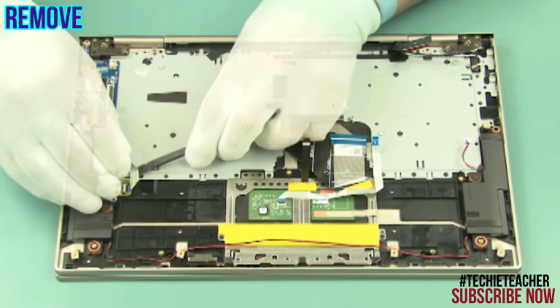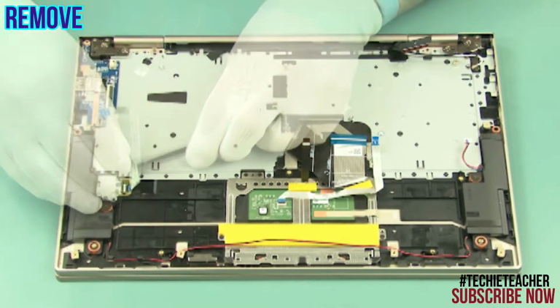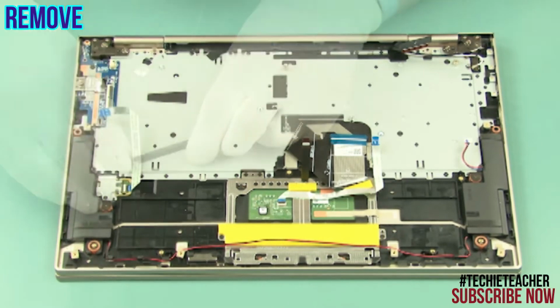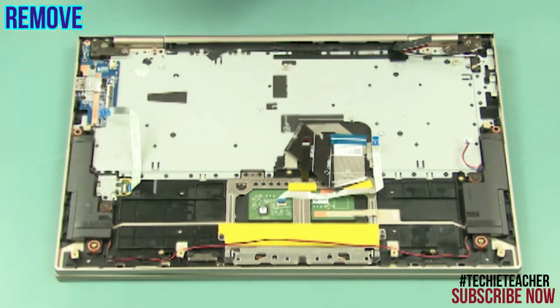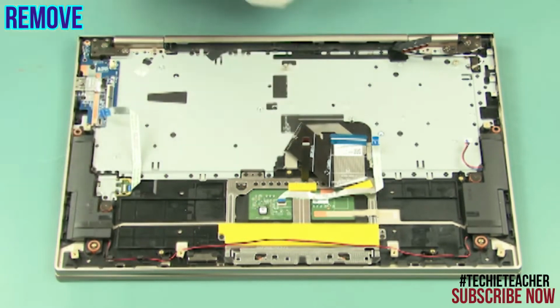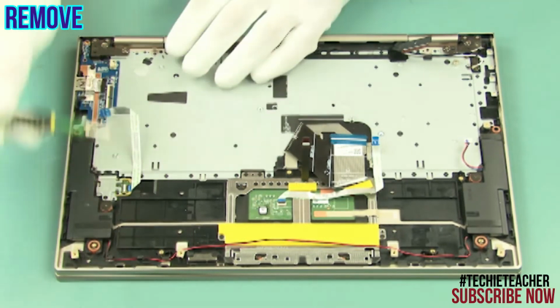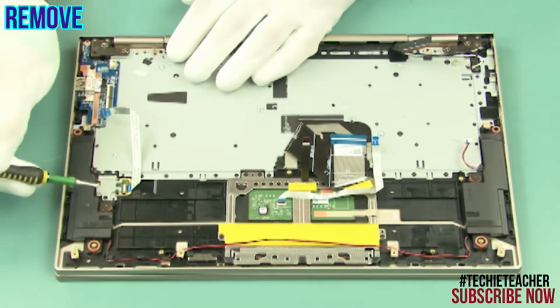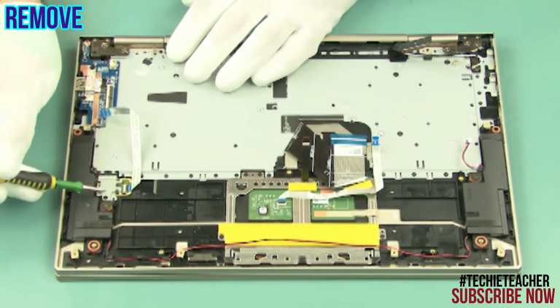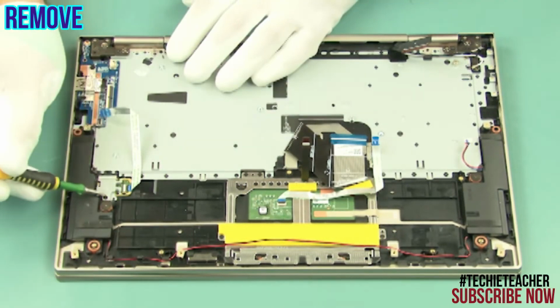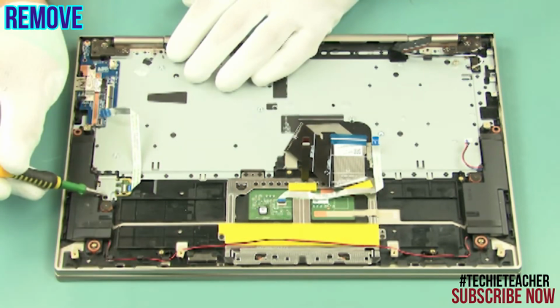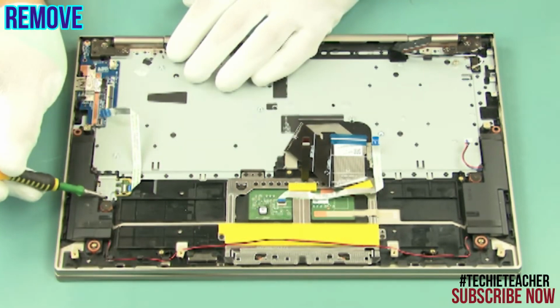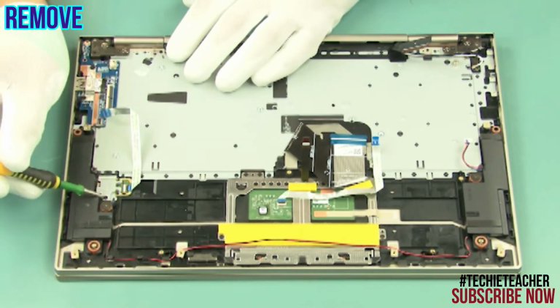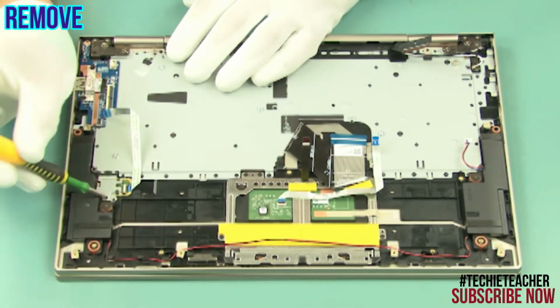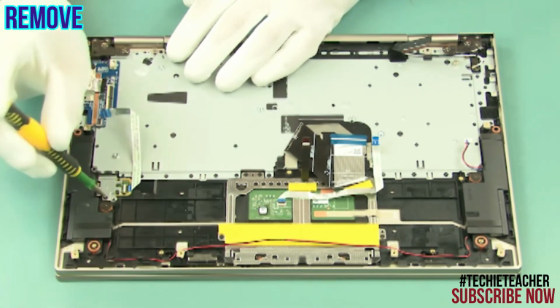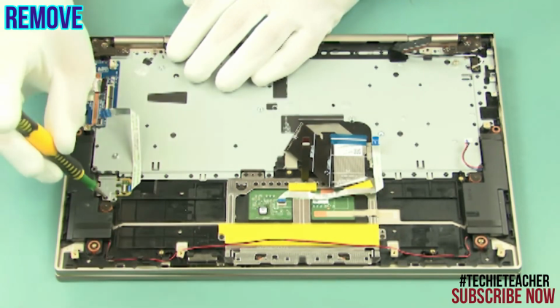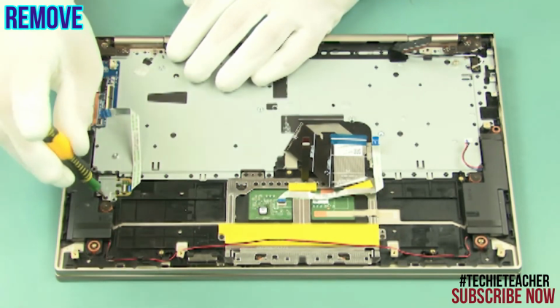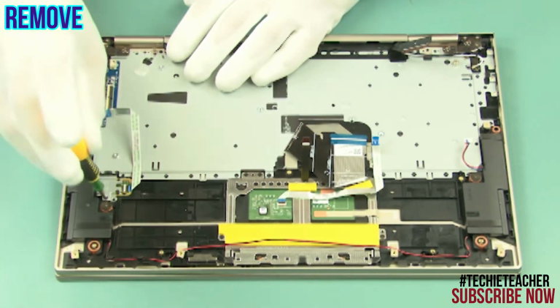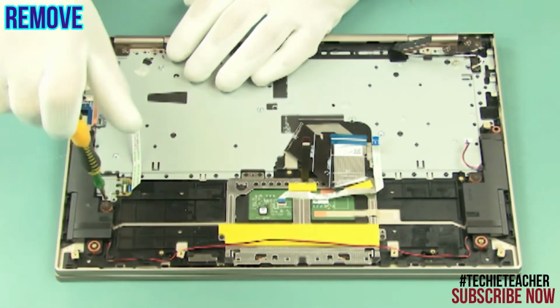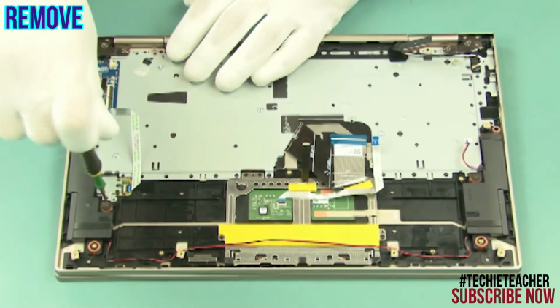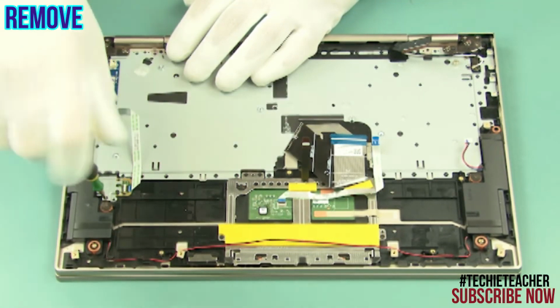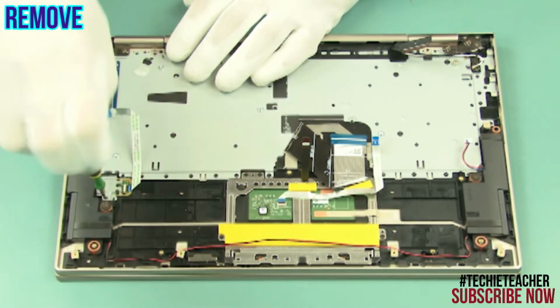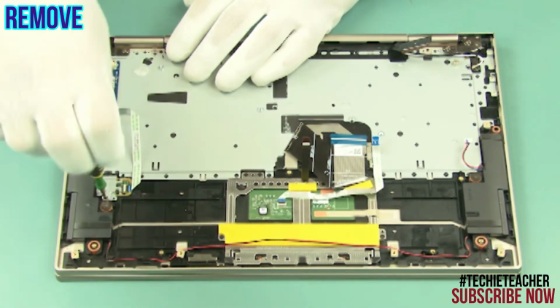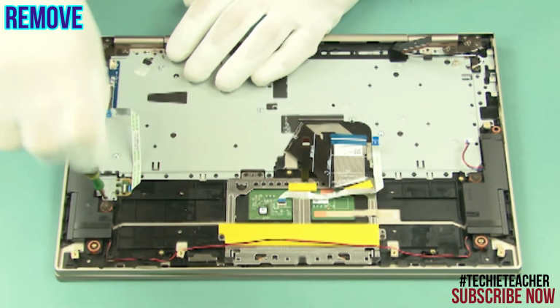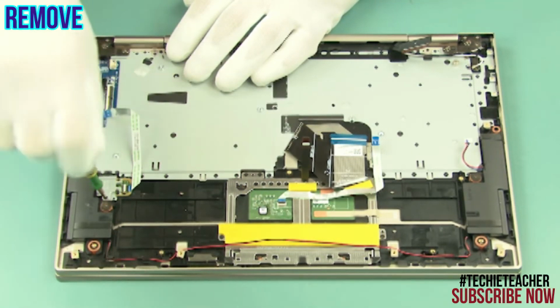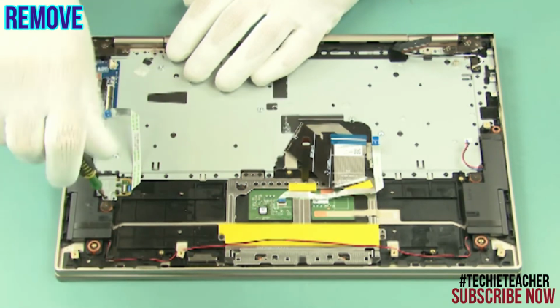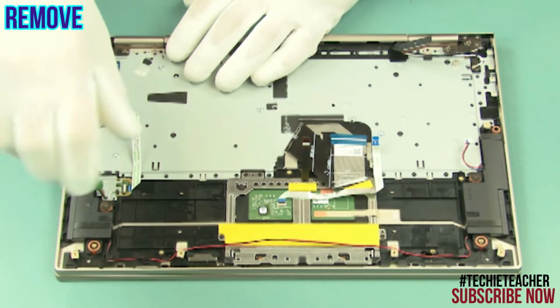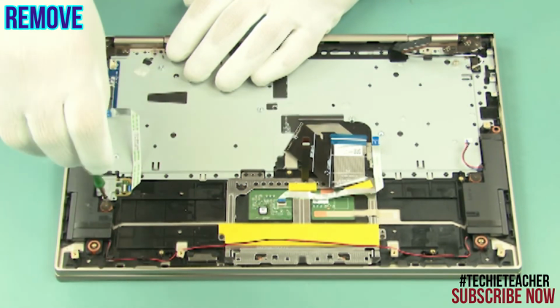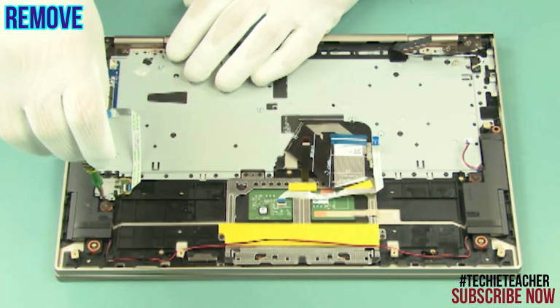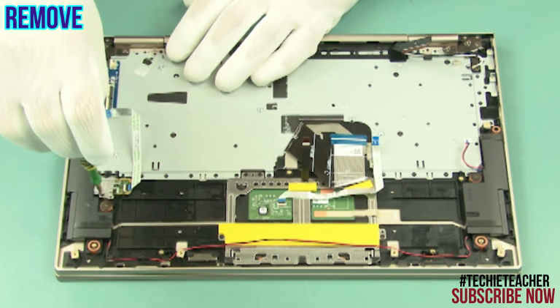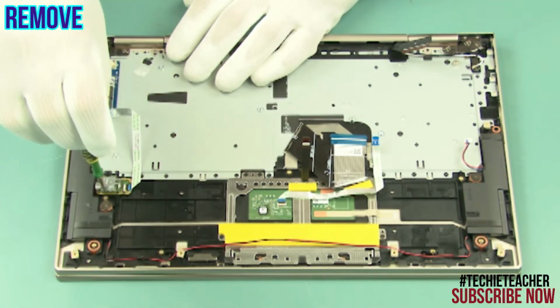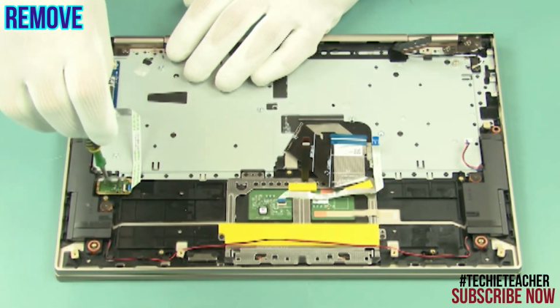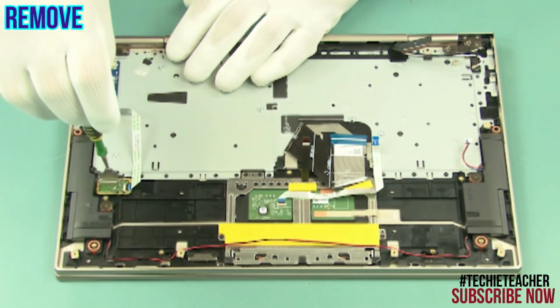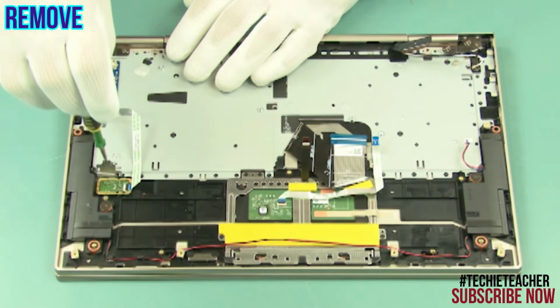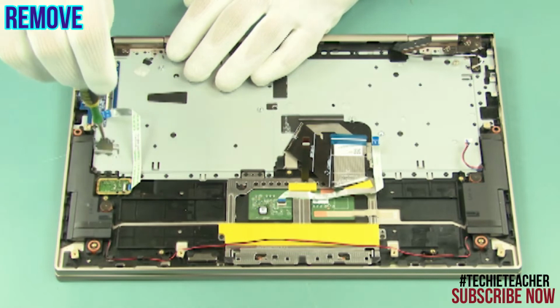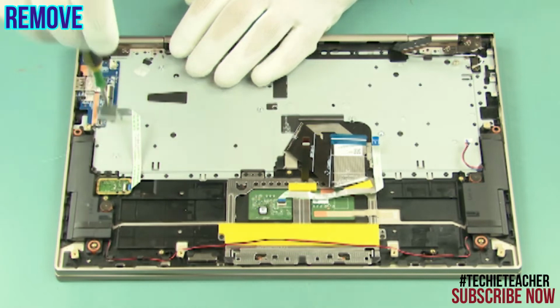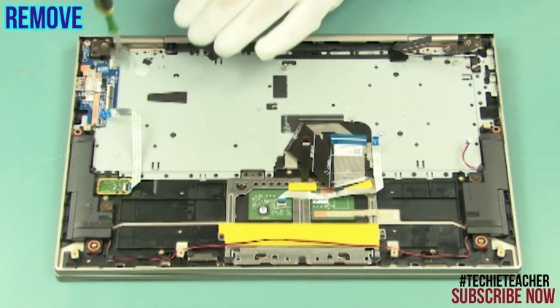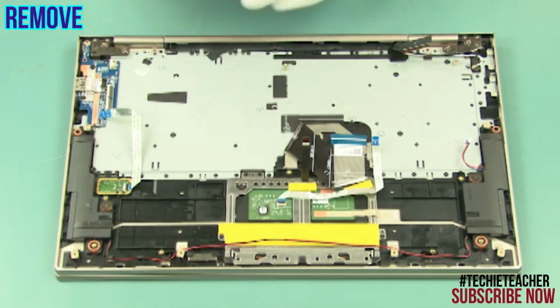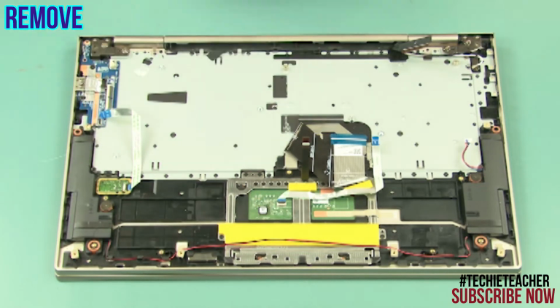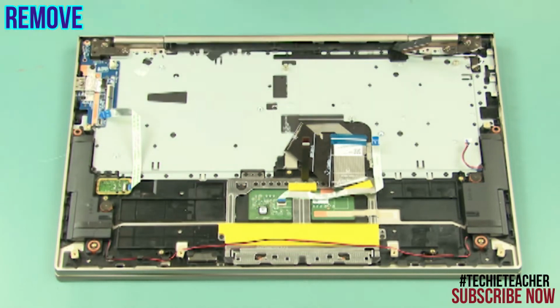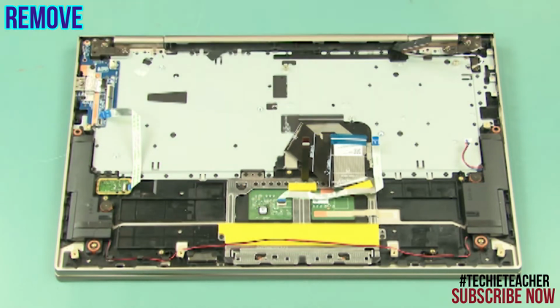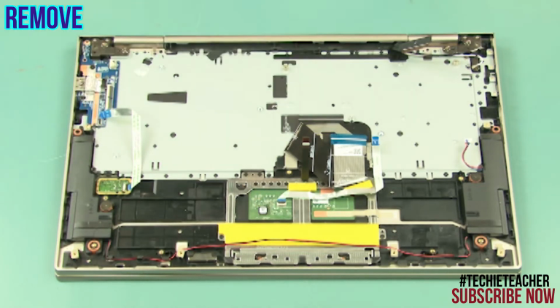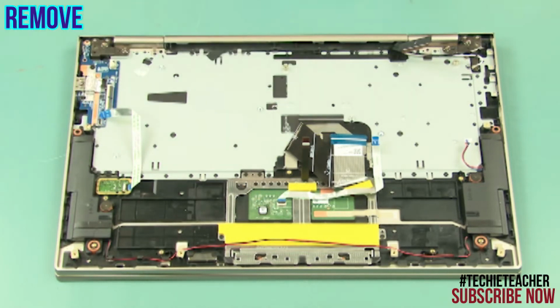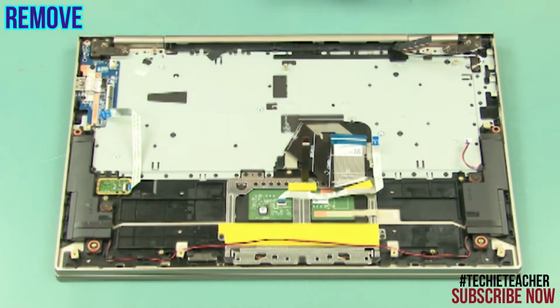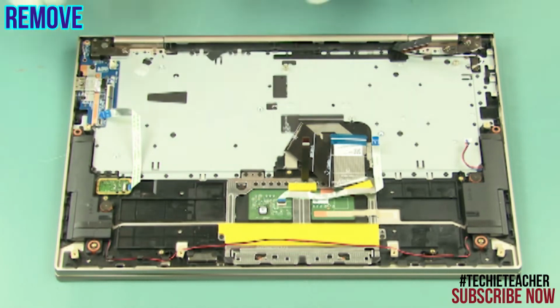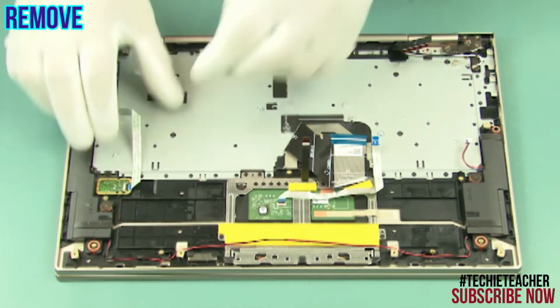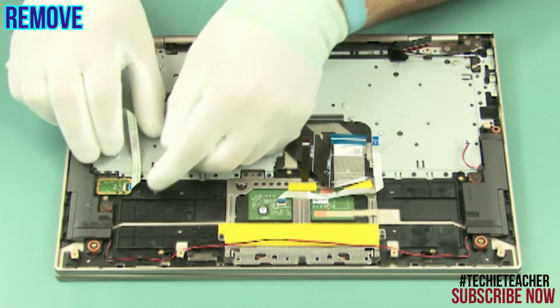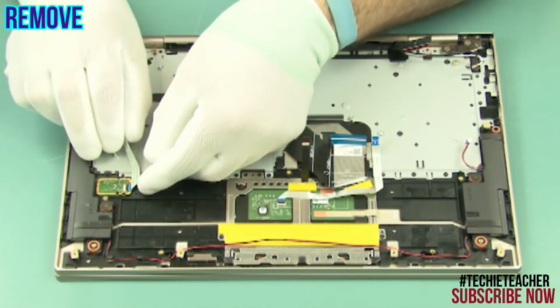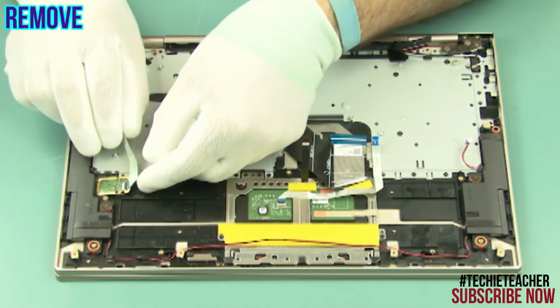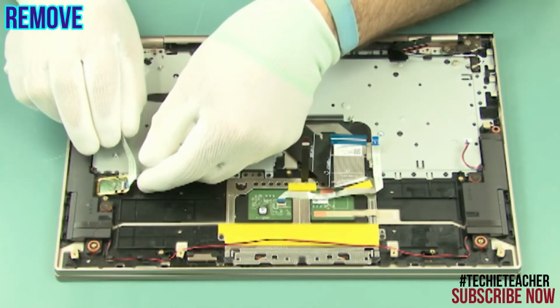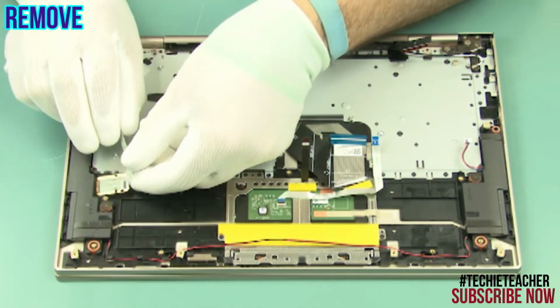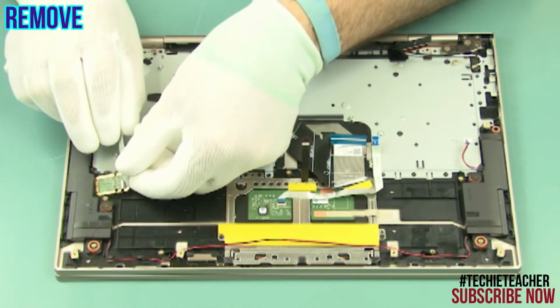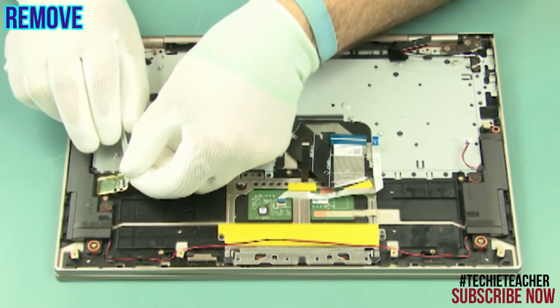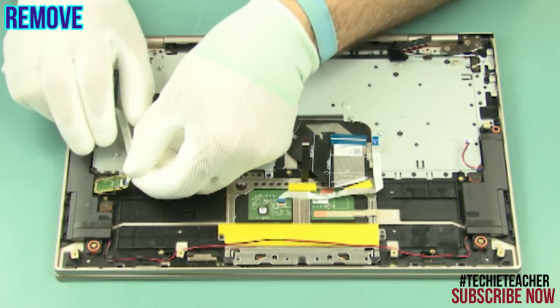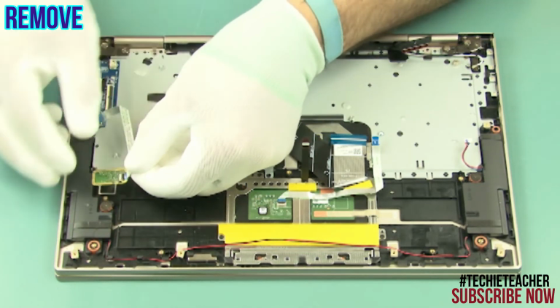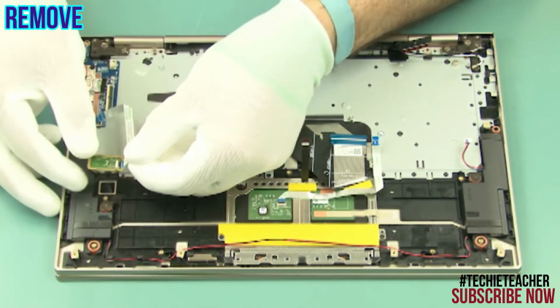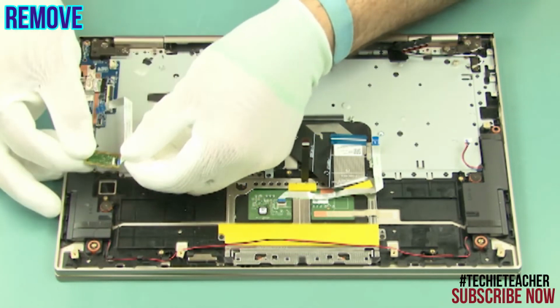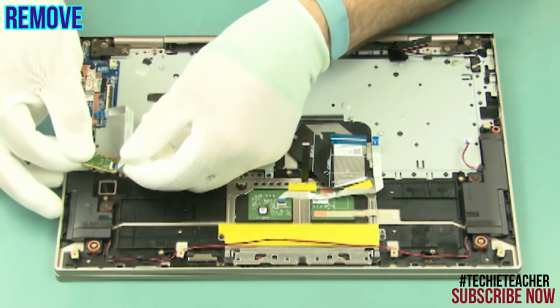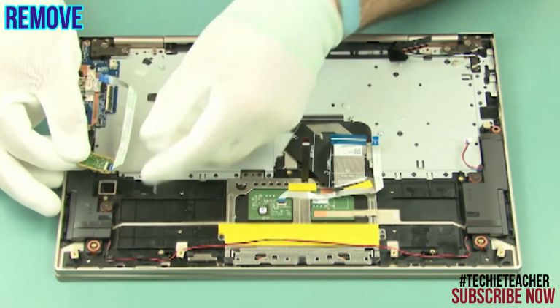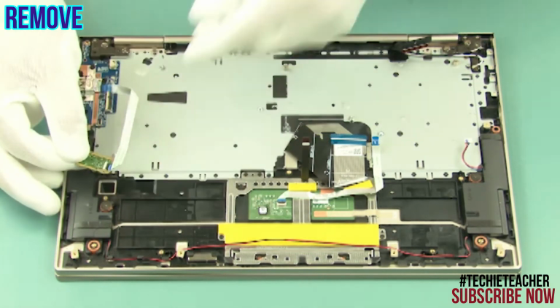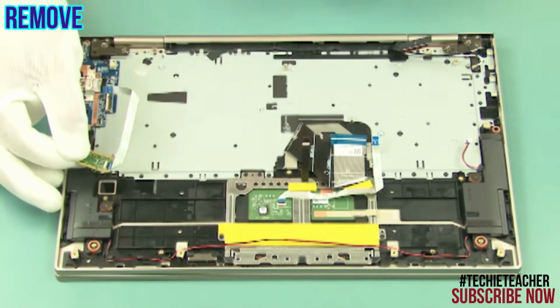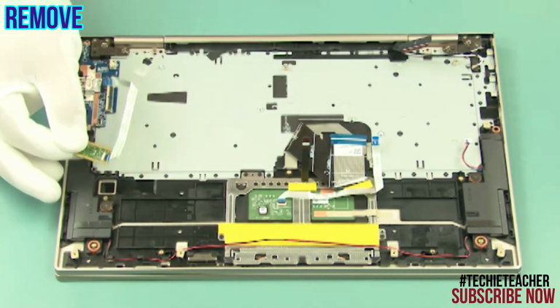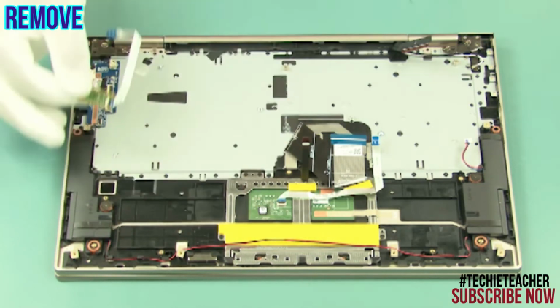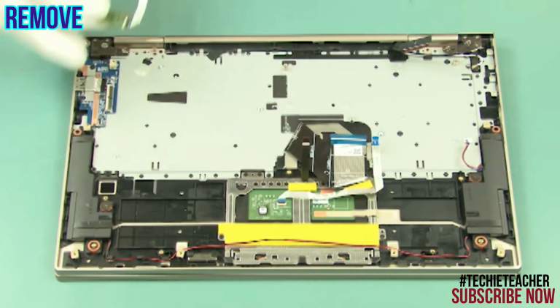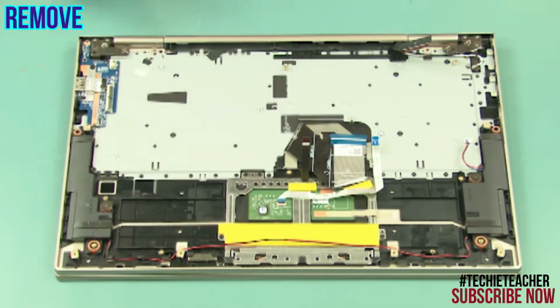Remove one screw. Remove the bracket. Carefully lift and remove the fingerprint reader.